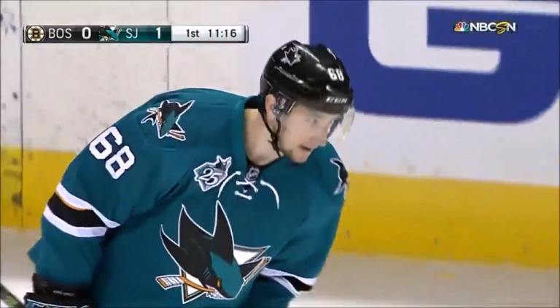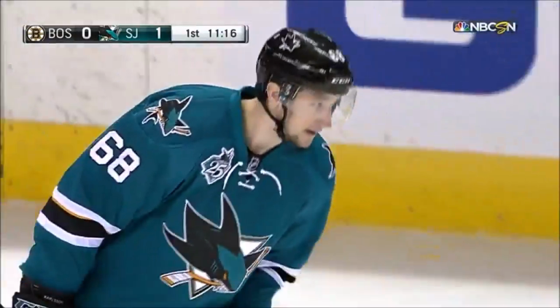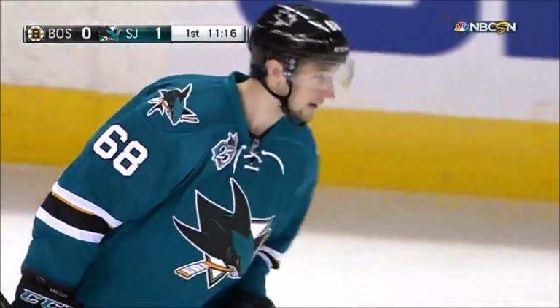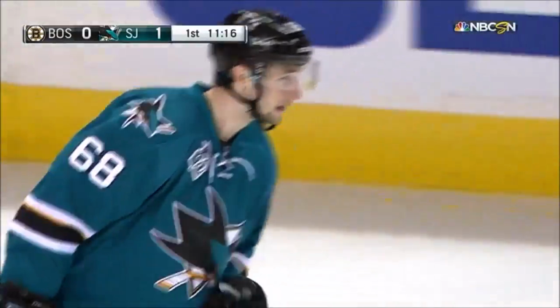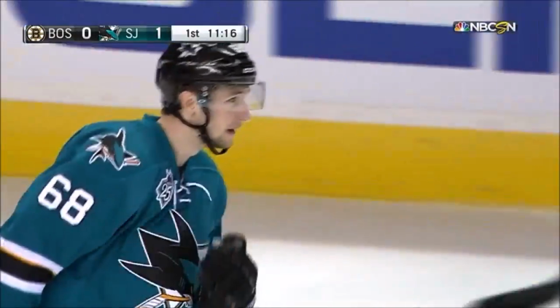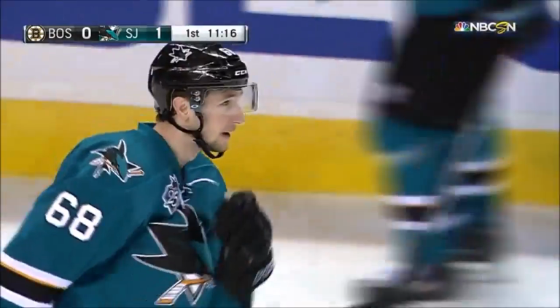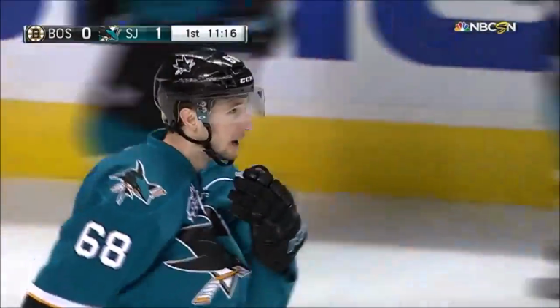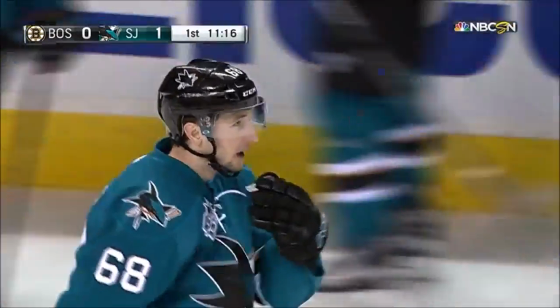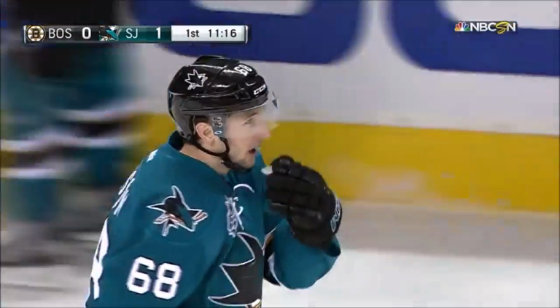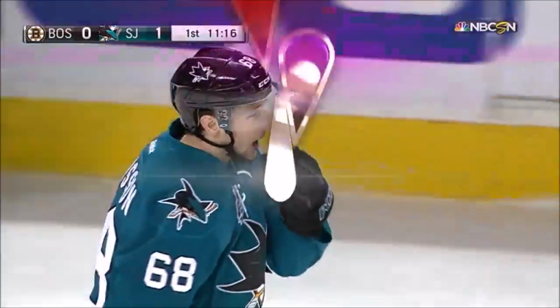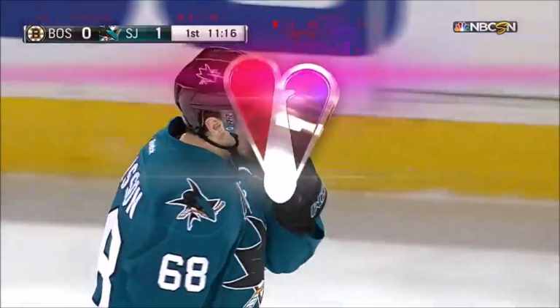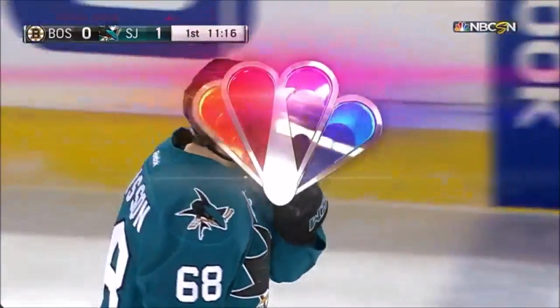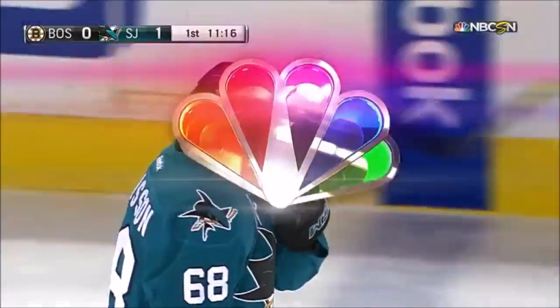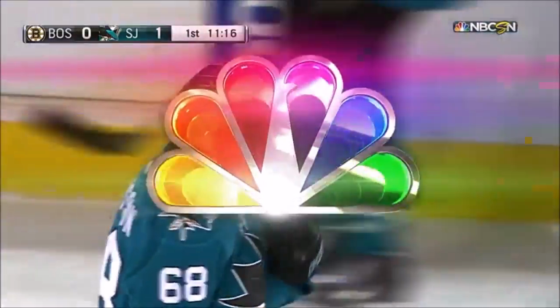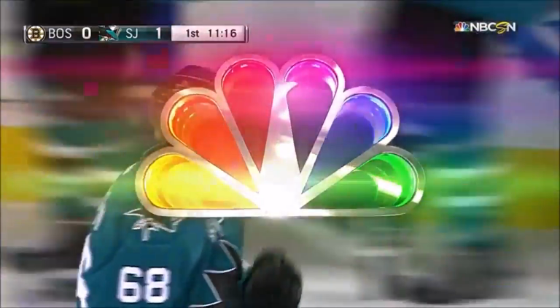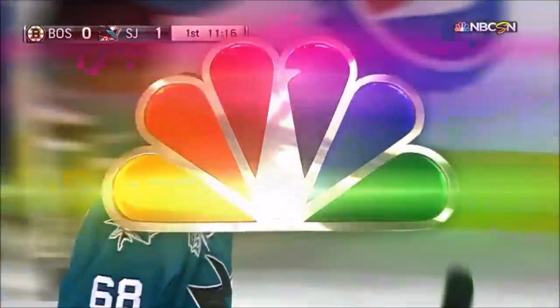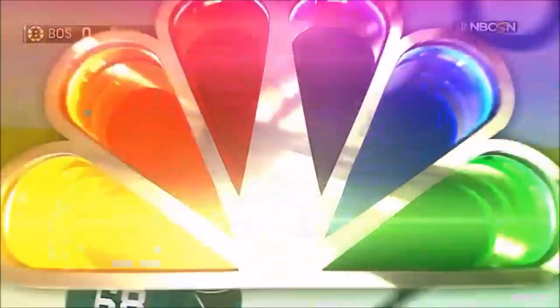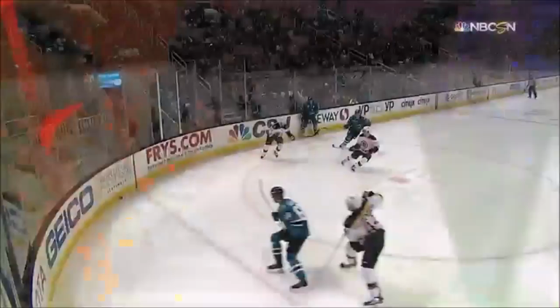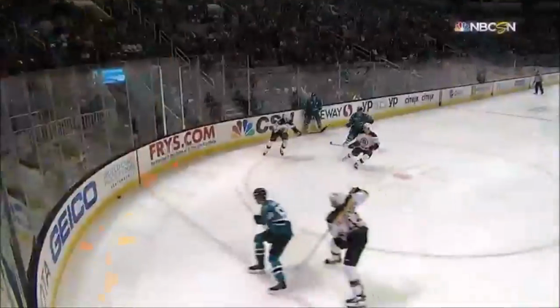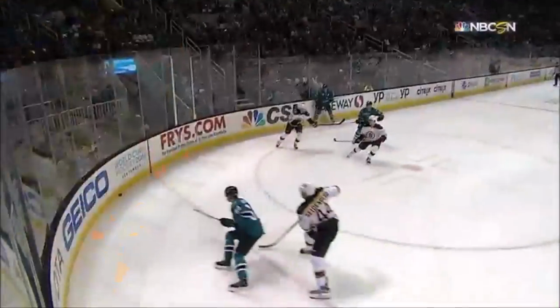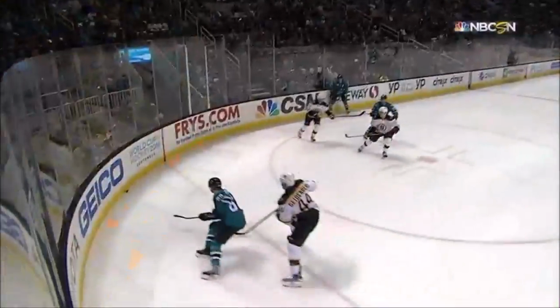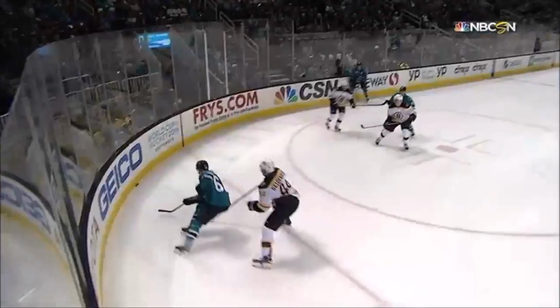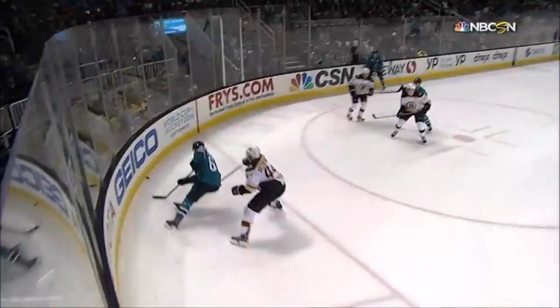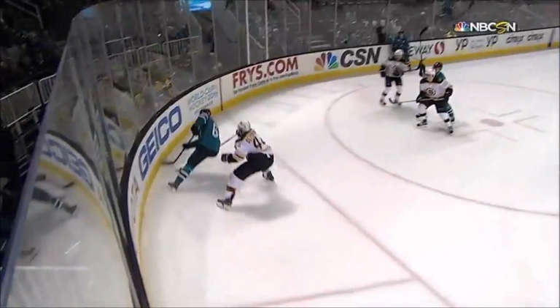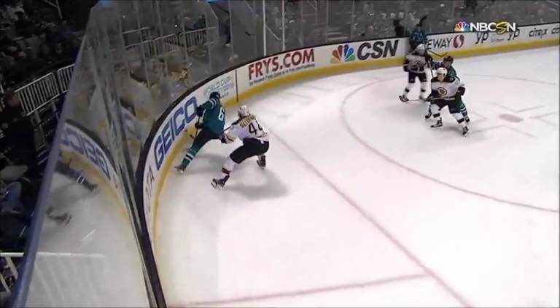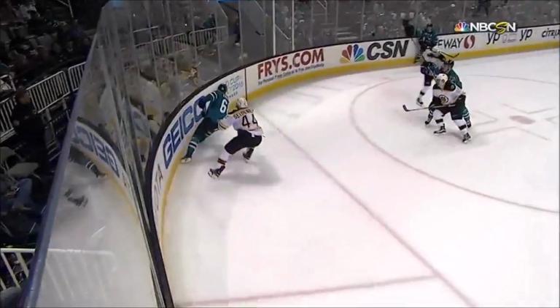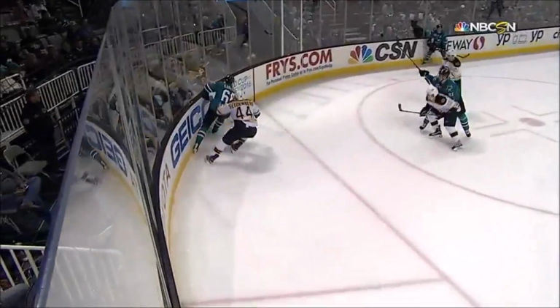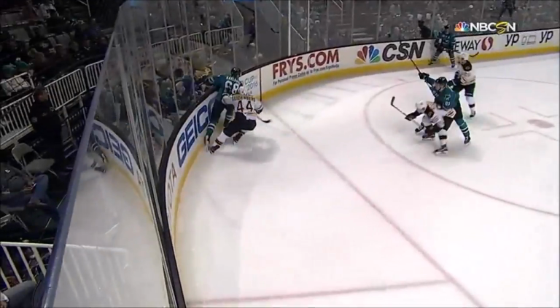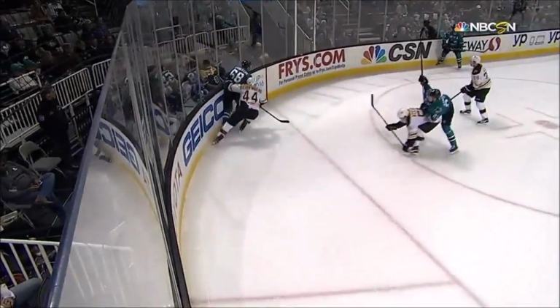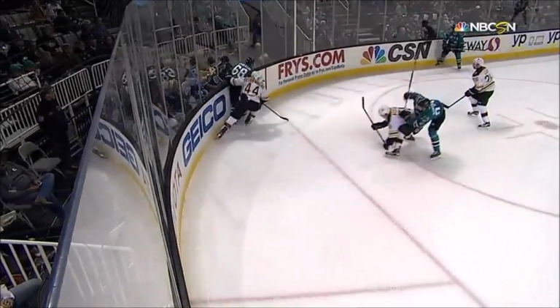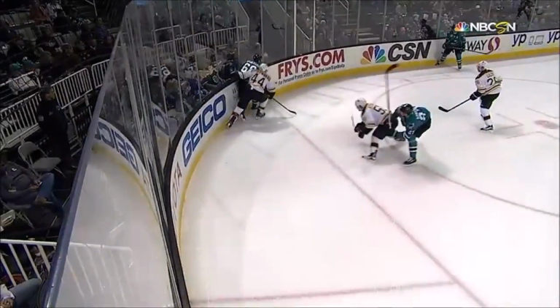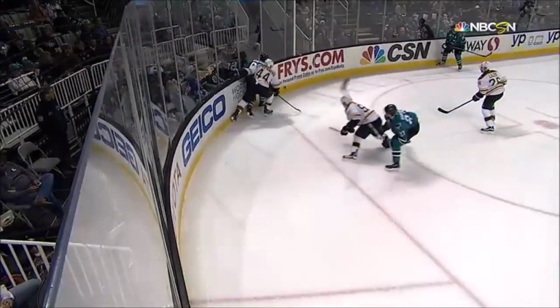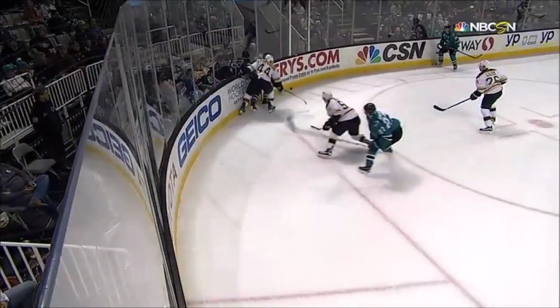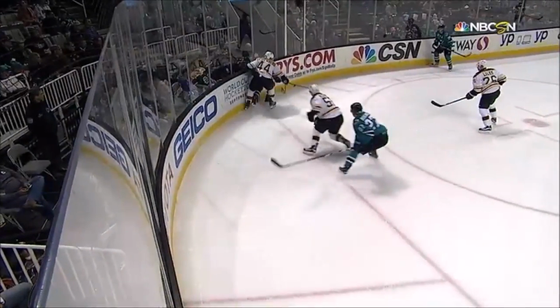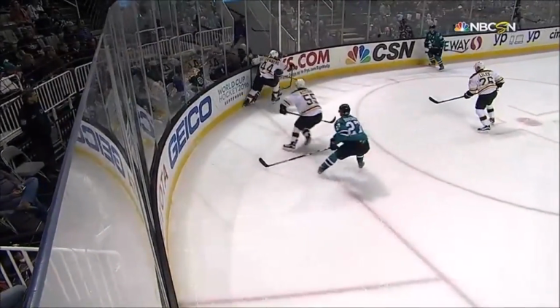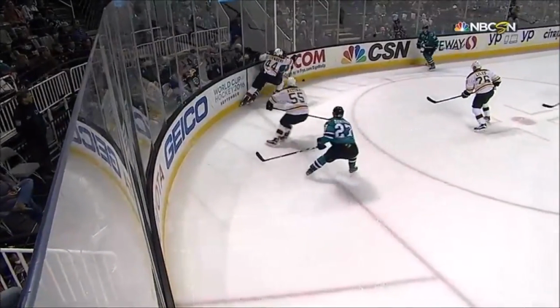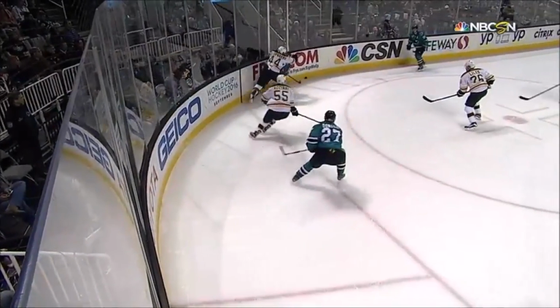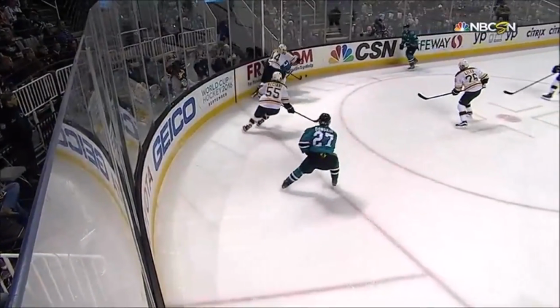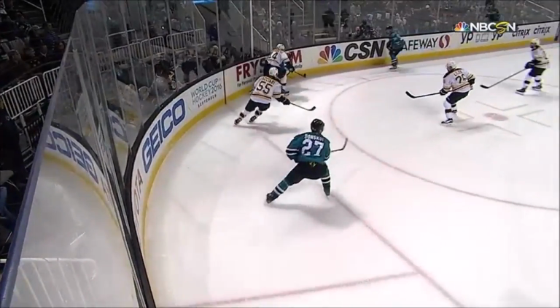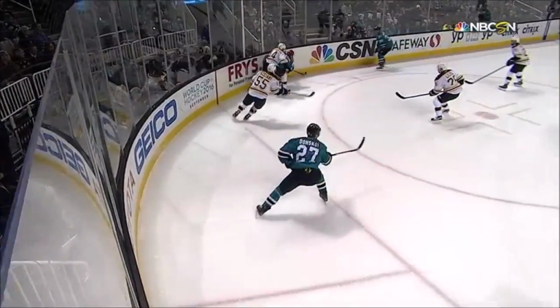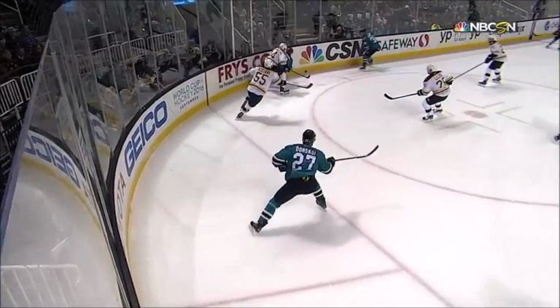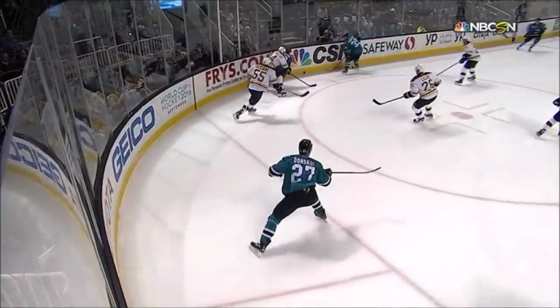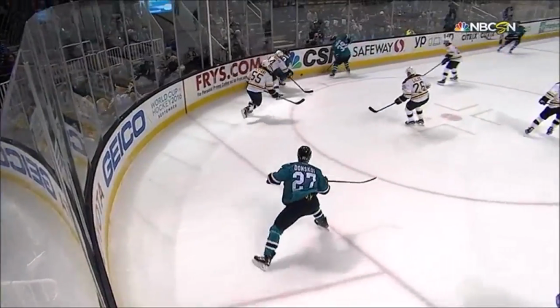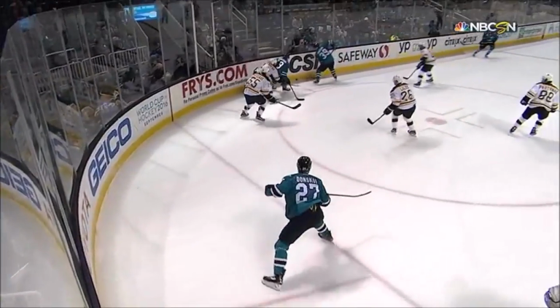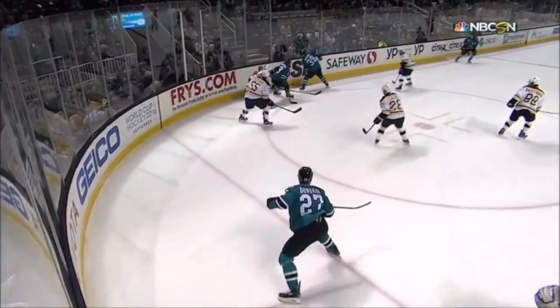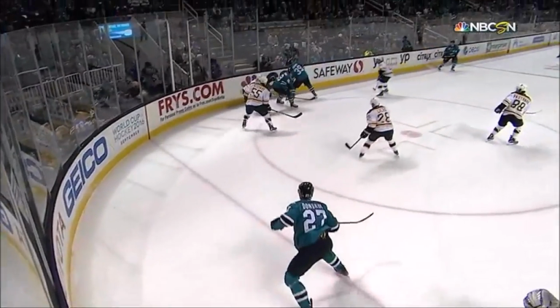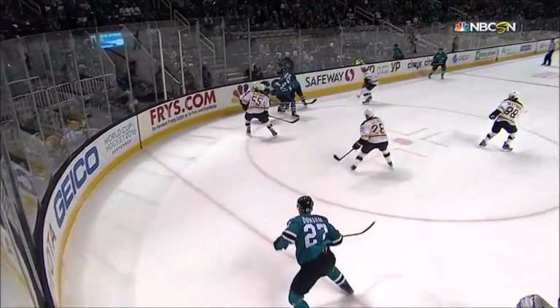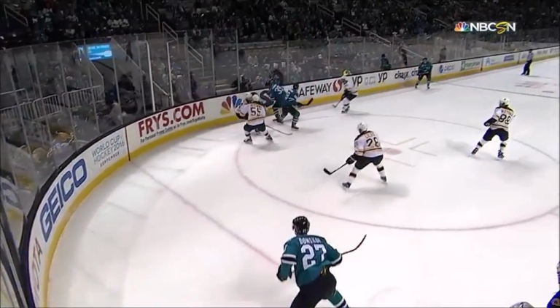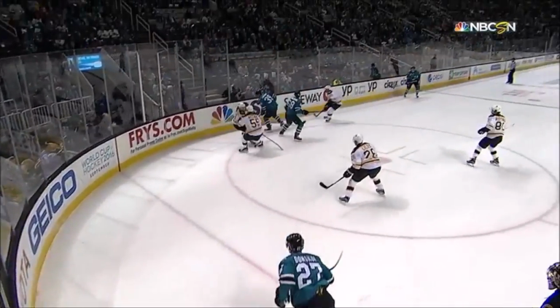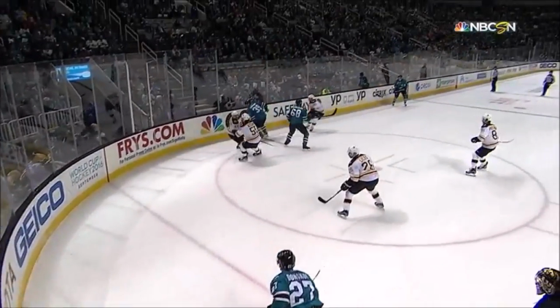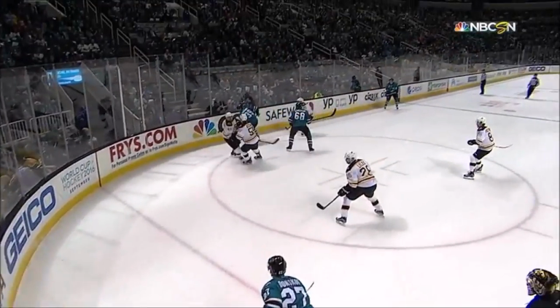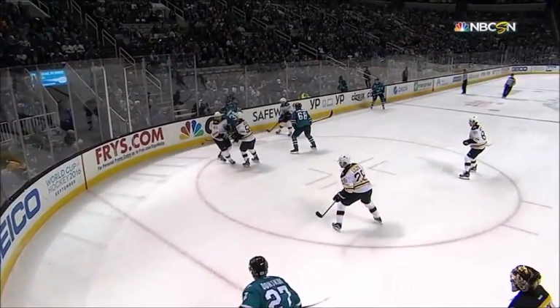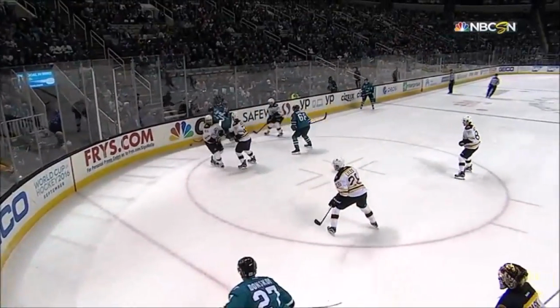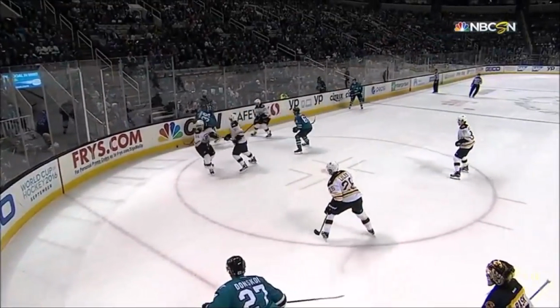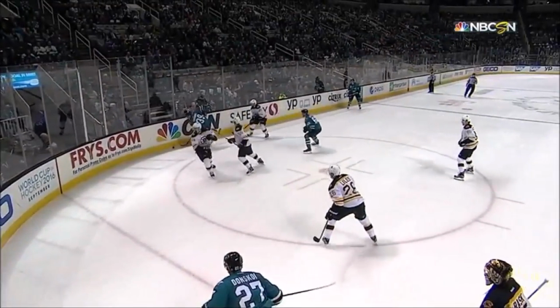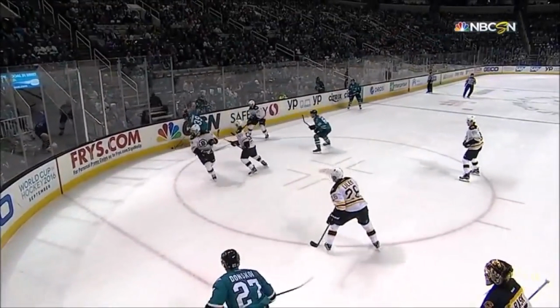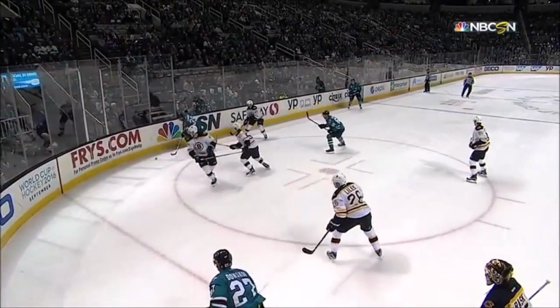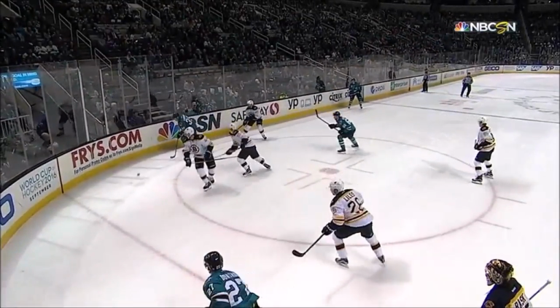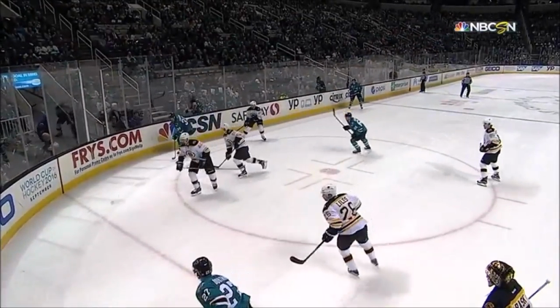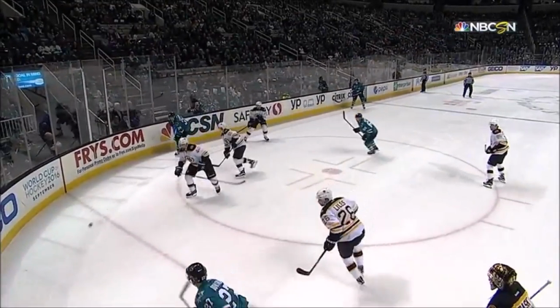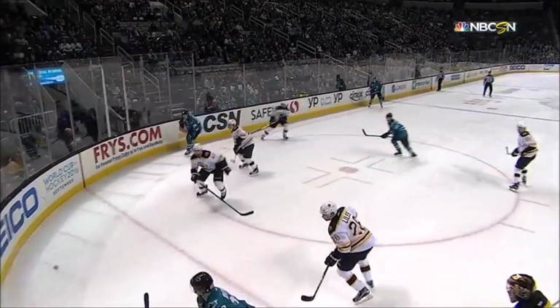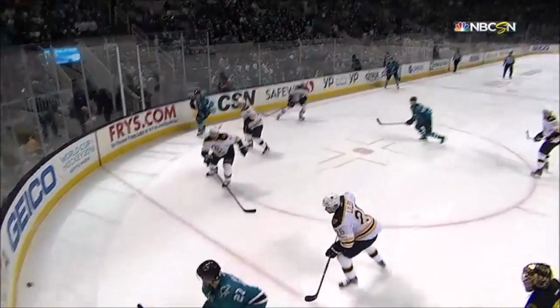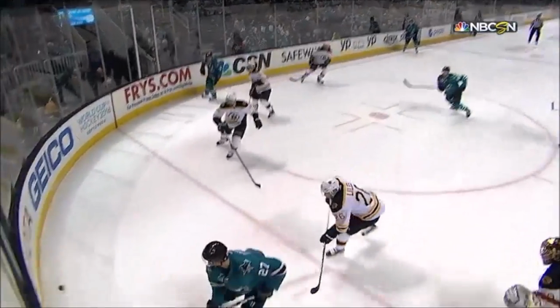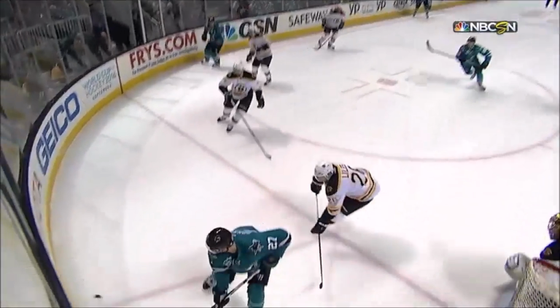This whole play started in the neutral zone, Randy. It was Donskoi flipping it in, and Couture knocked it out of the air. Right there, he actually fanned on Couture.